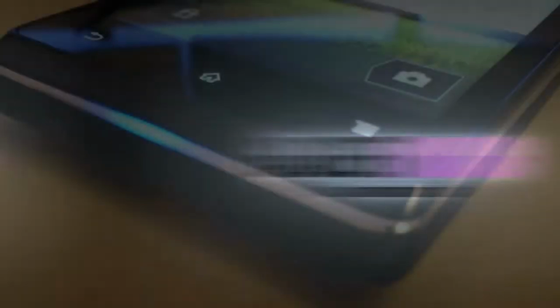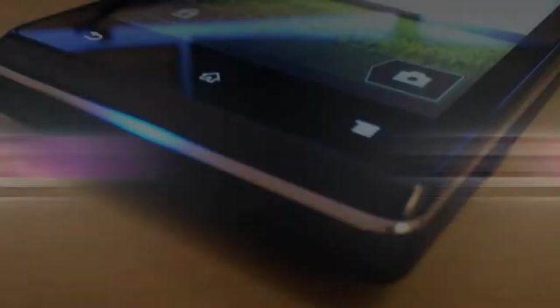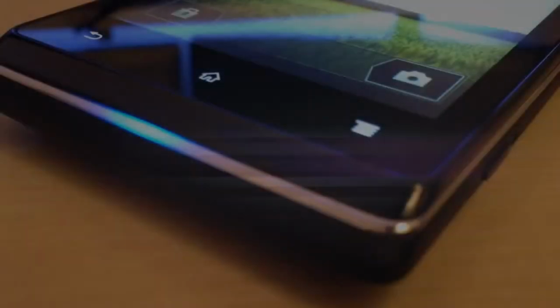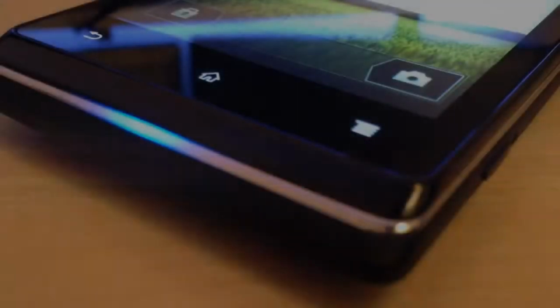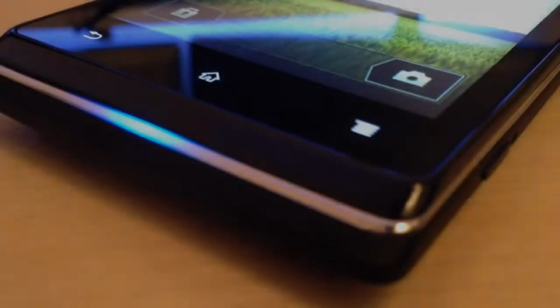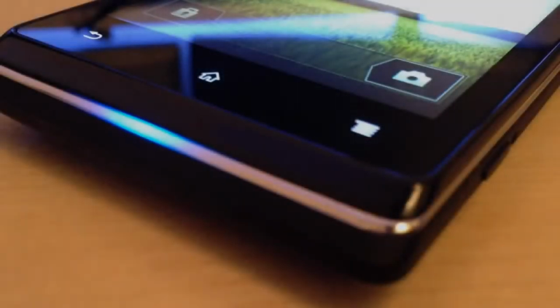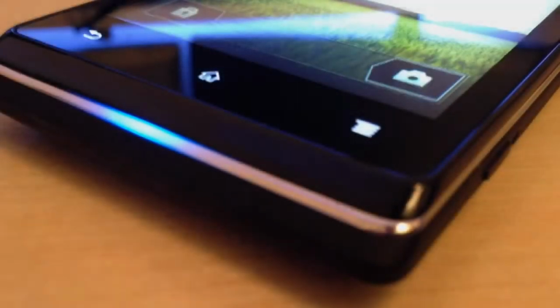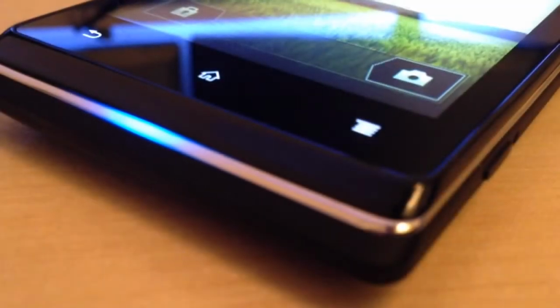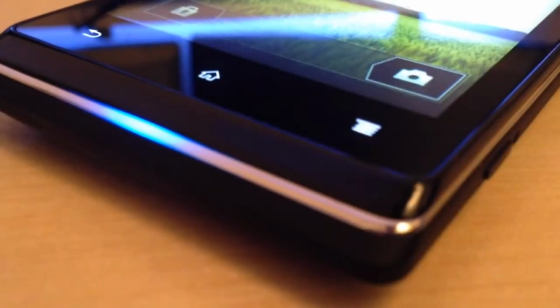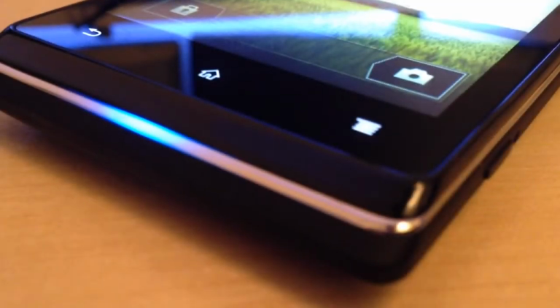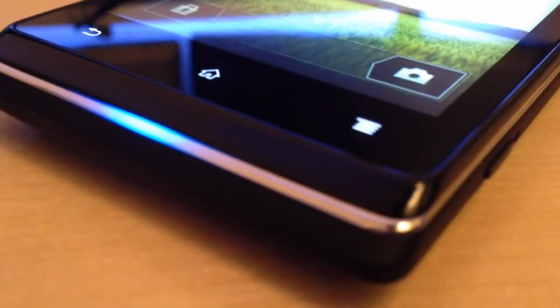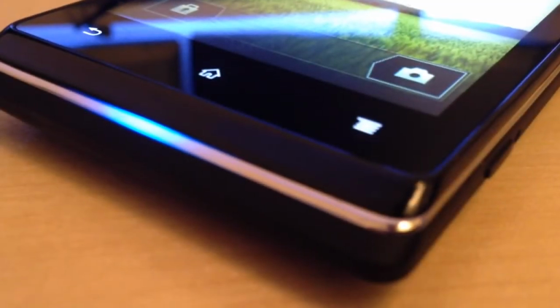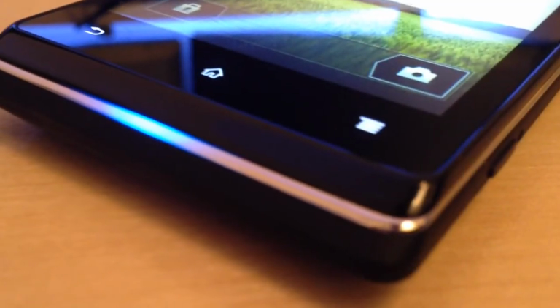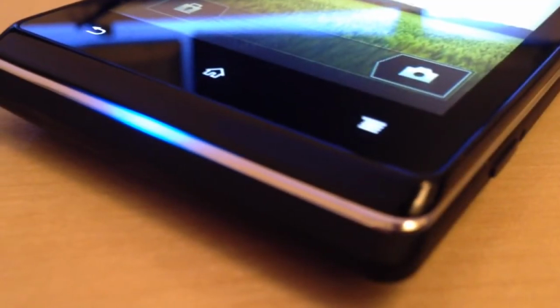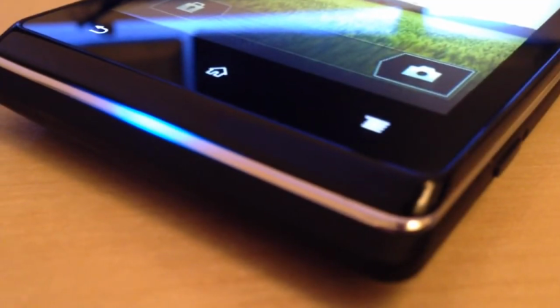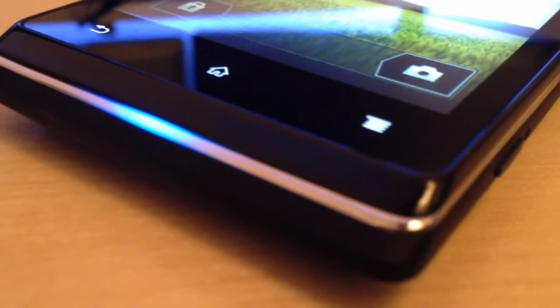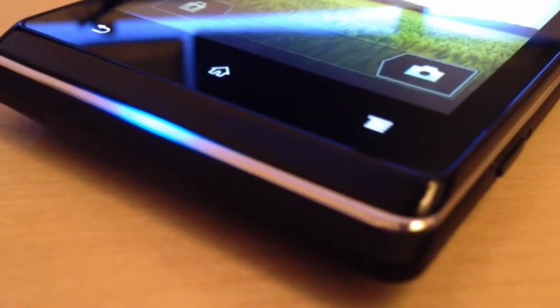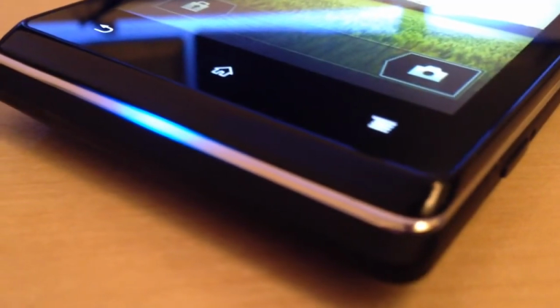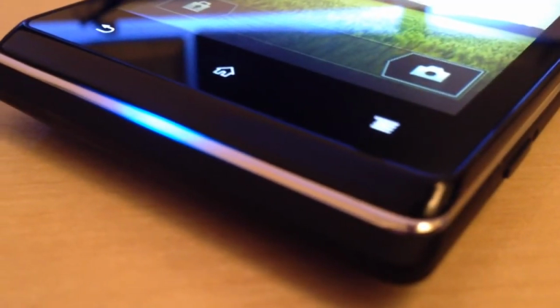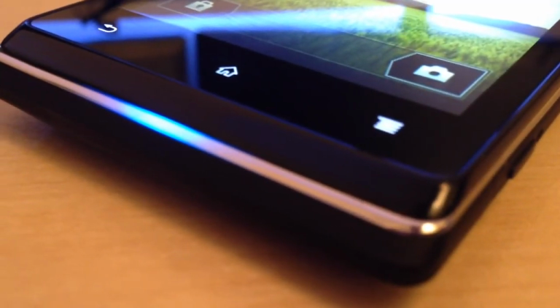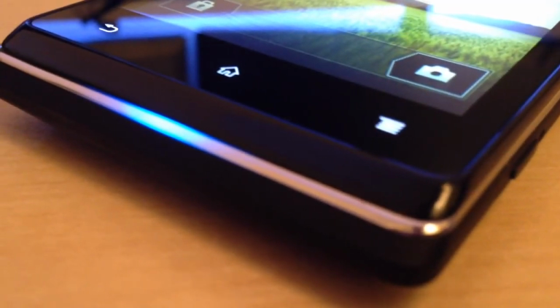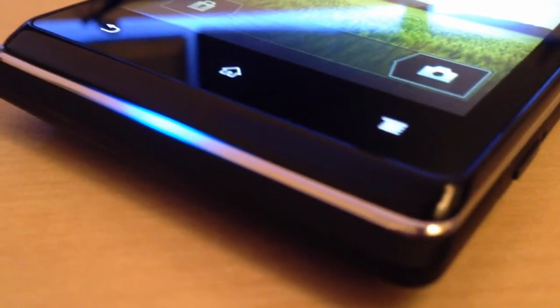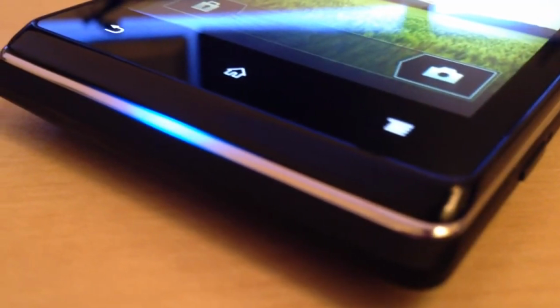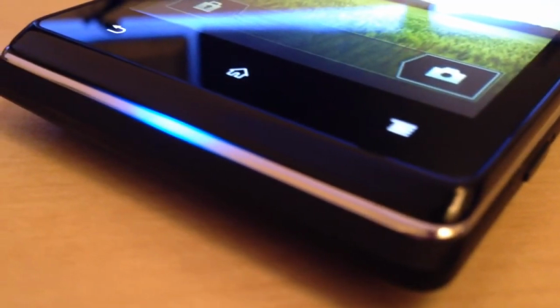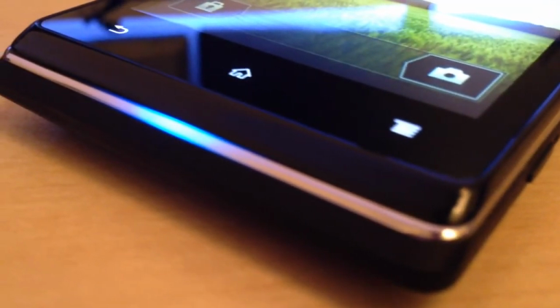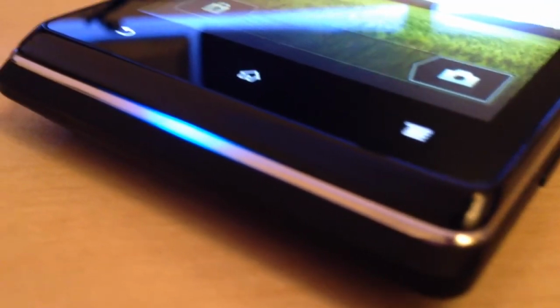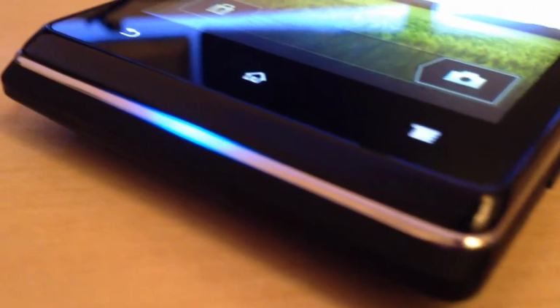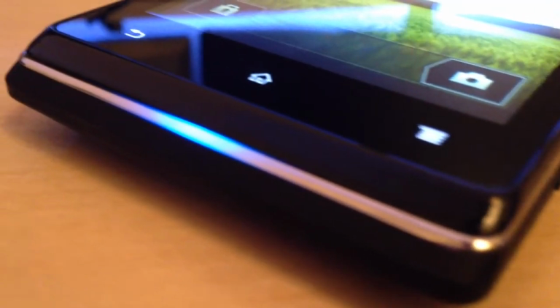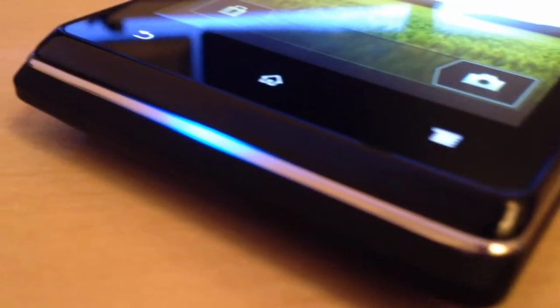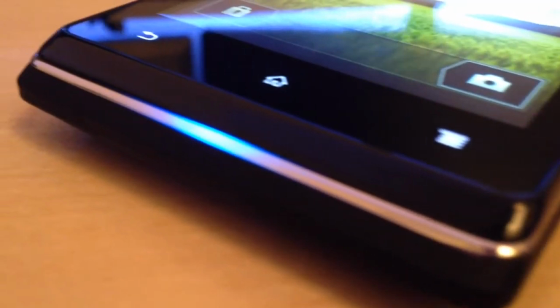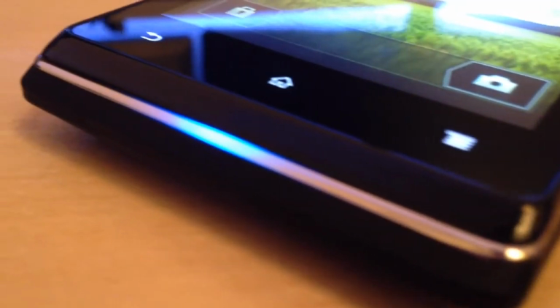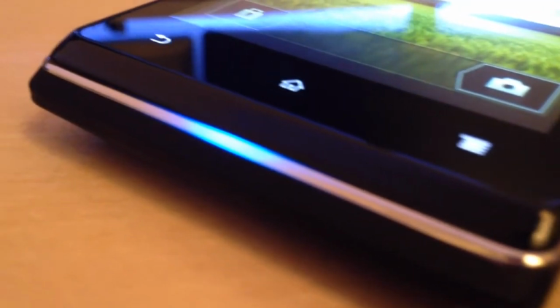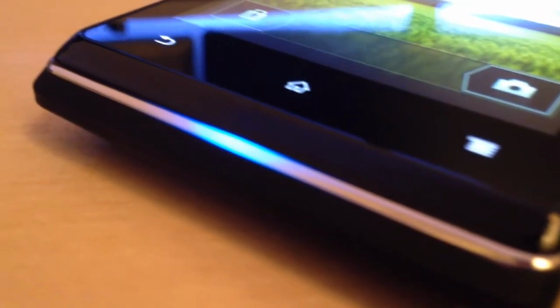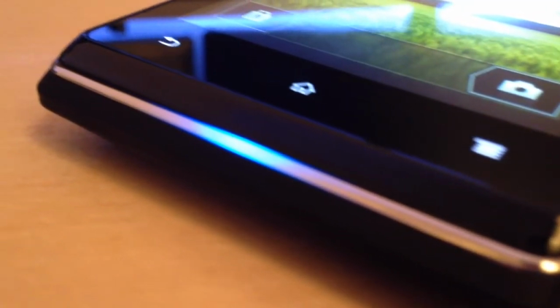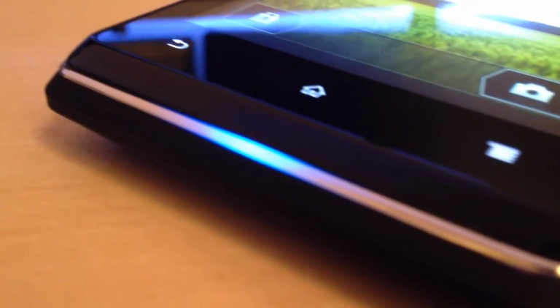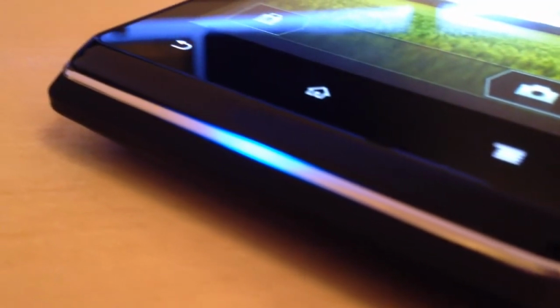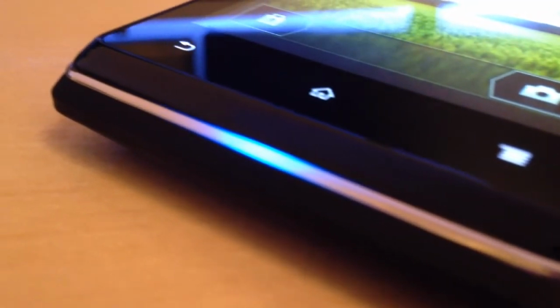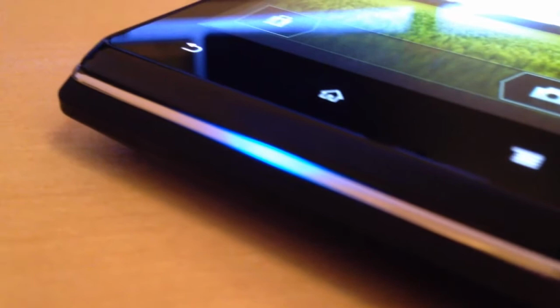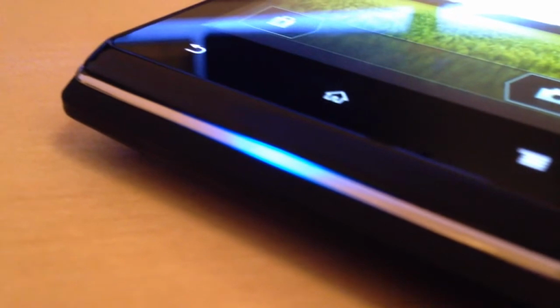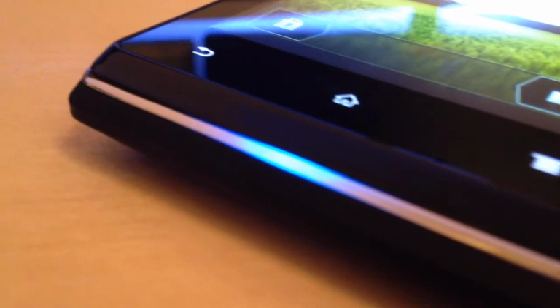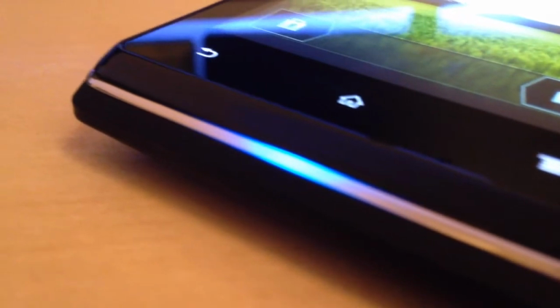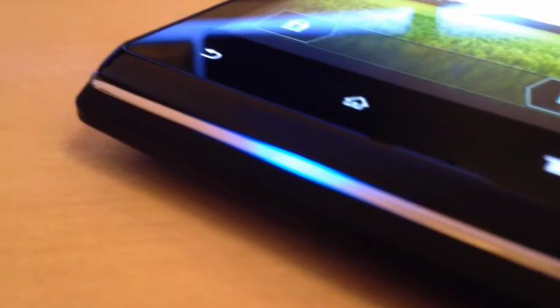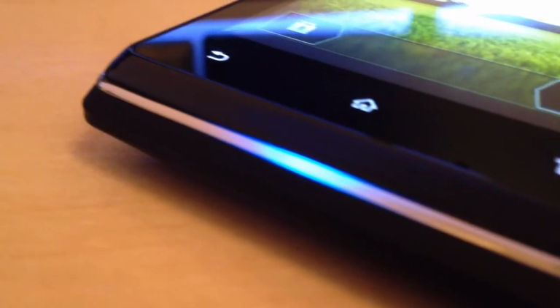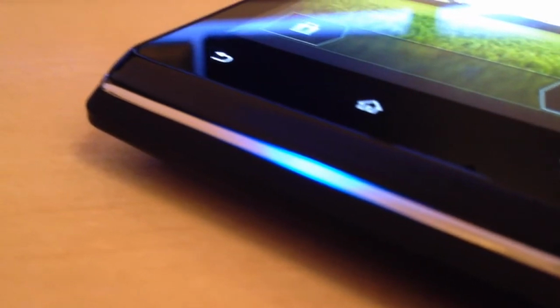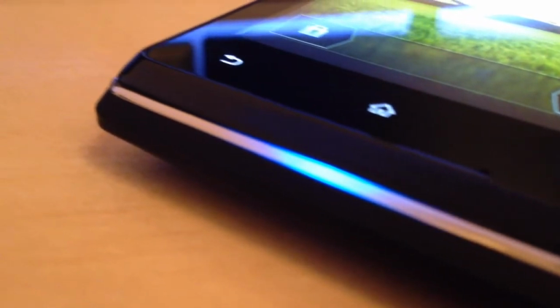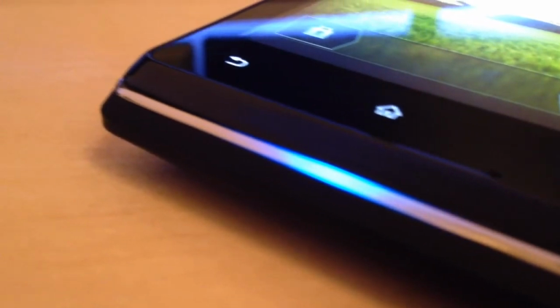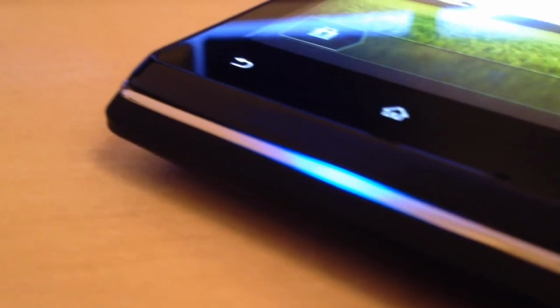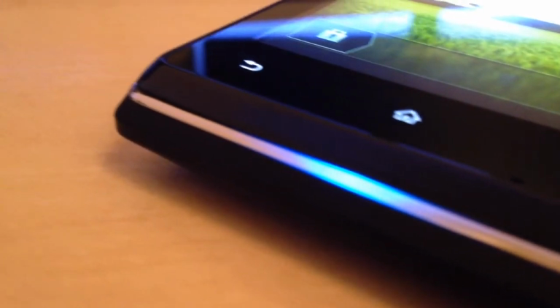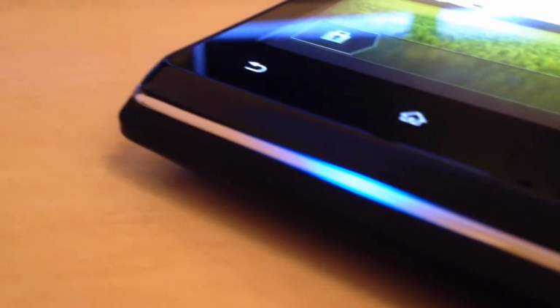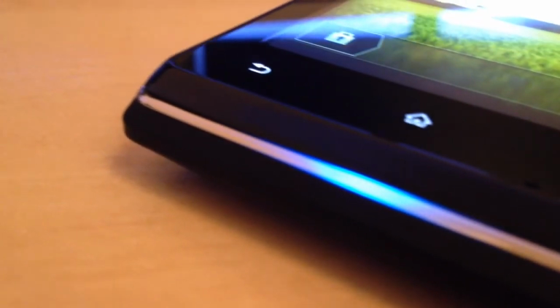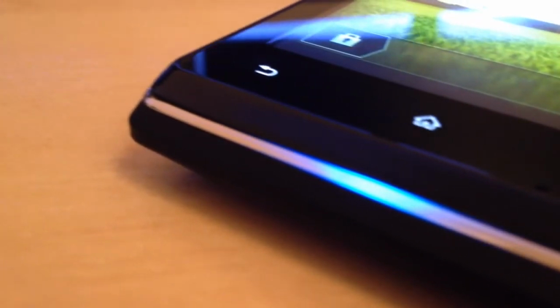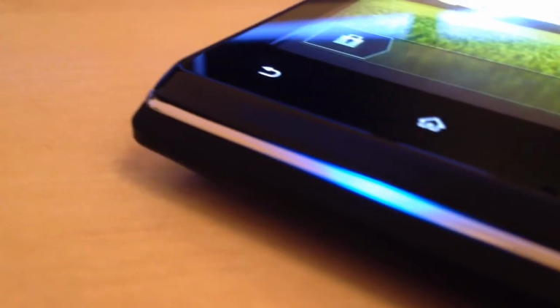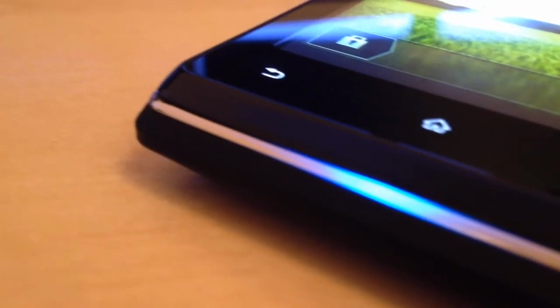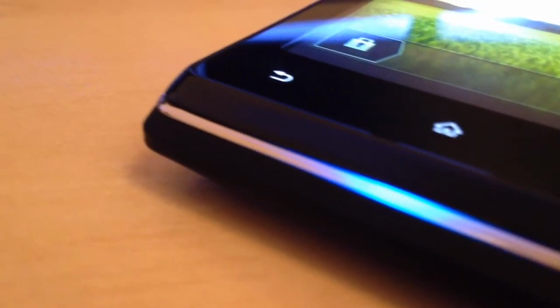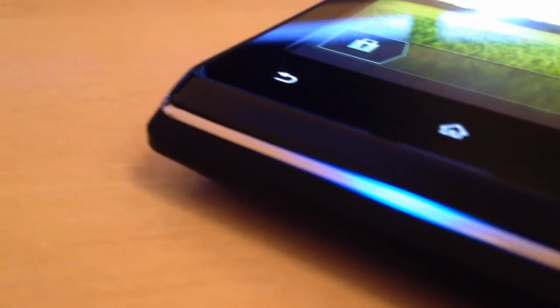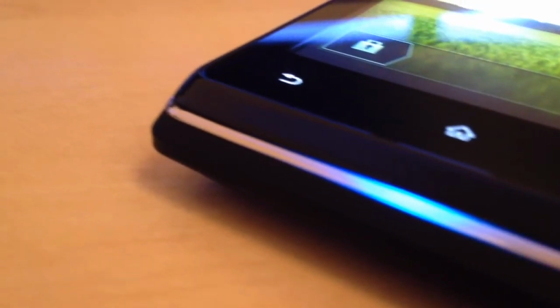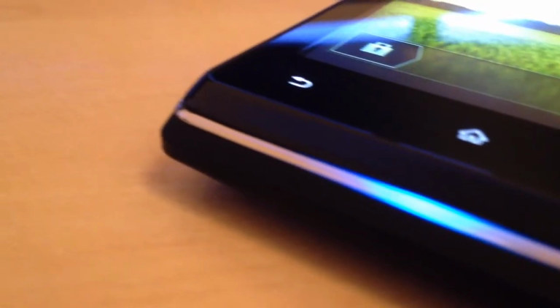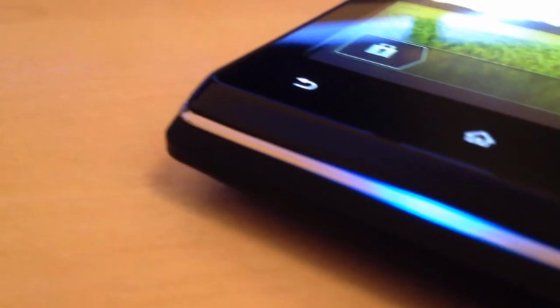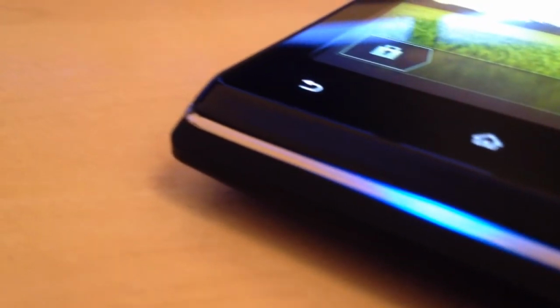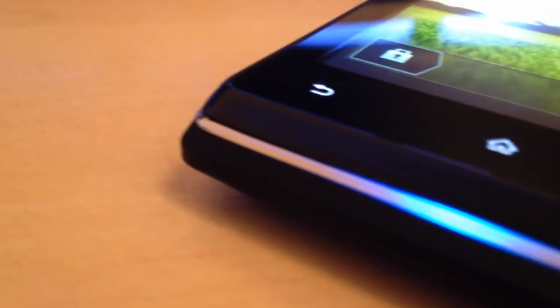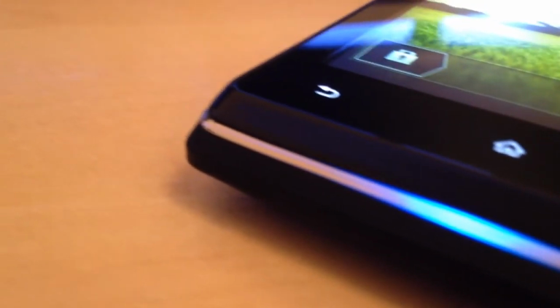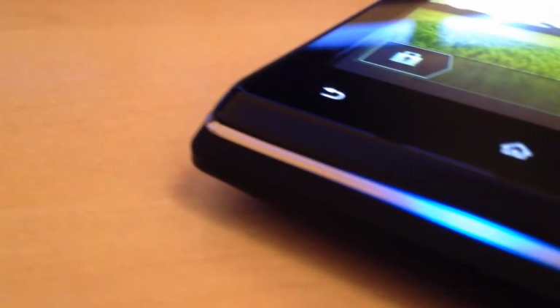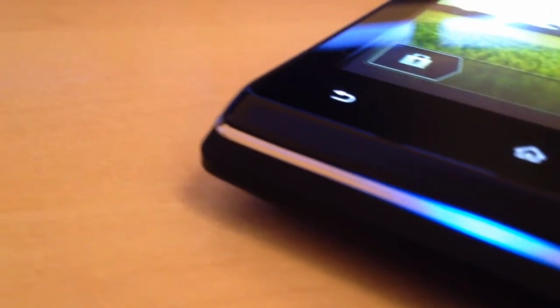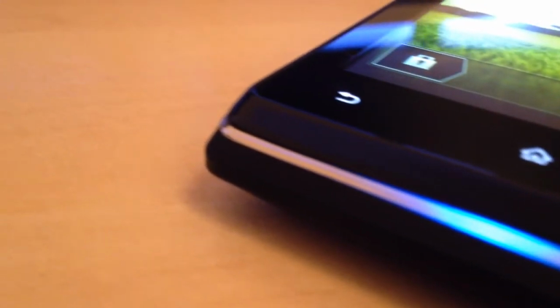Hello guys, Roger here from Gadgetmunch.com. Thanks for joining us today for an unboxing of the Sony Xperia E.